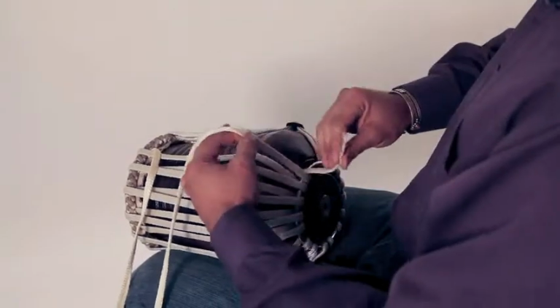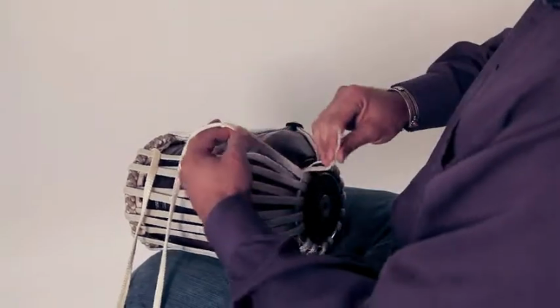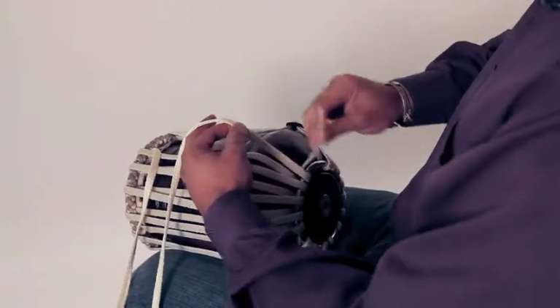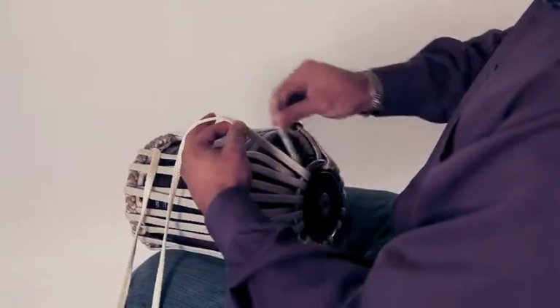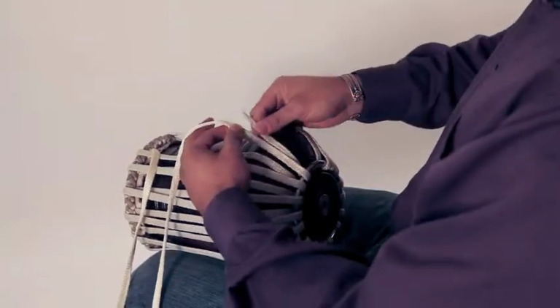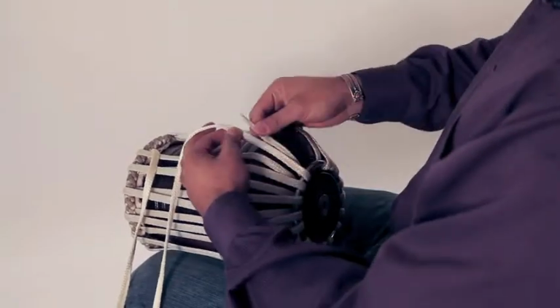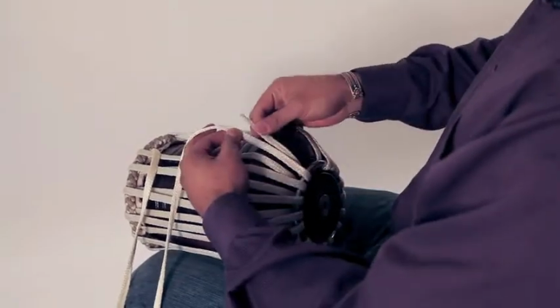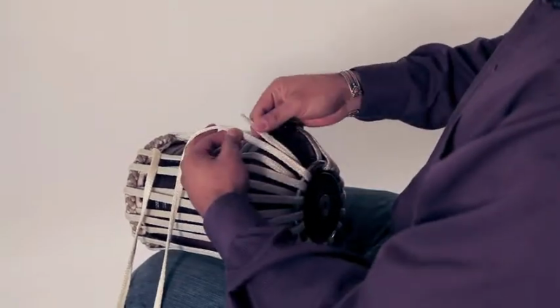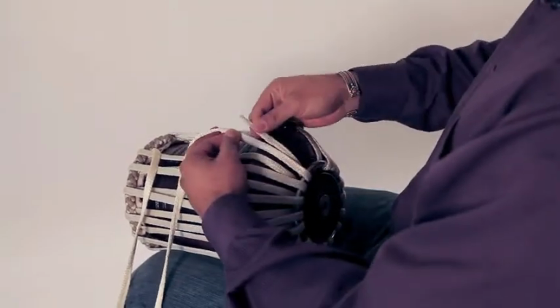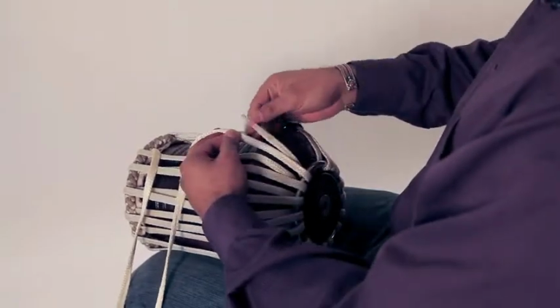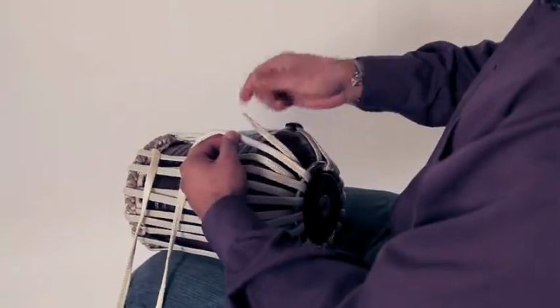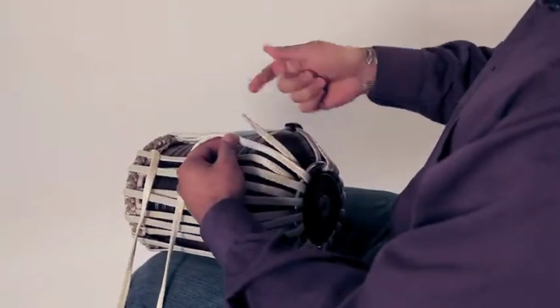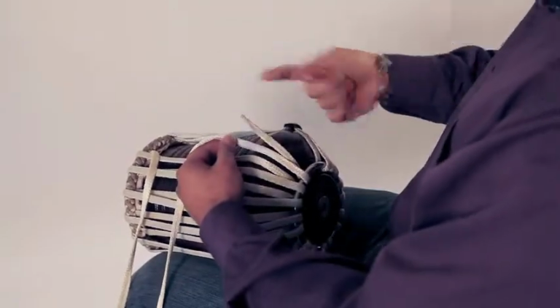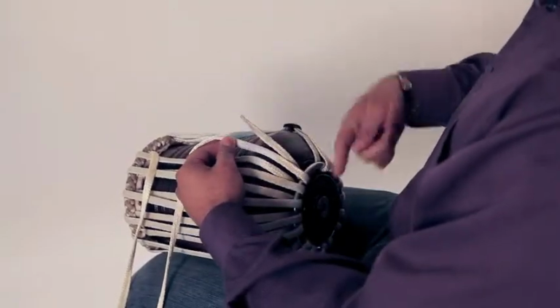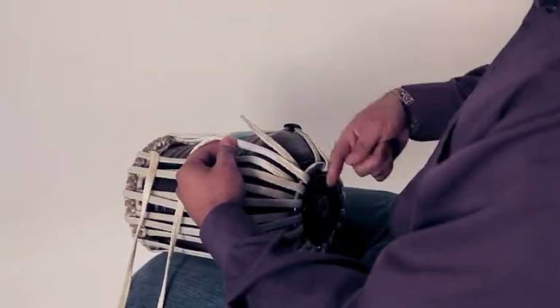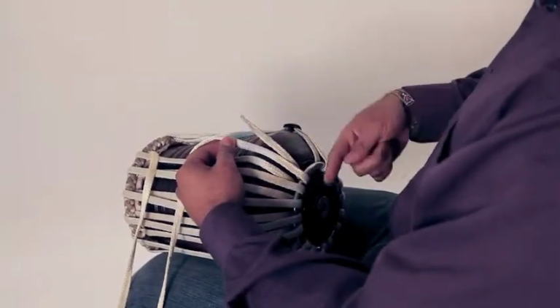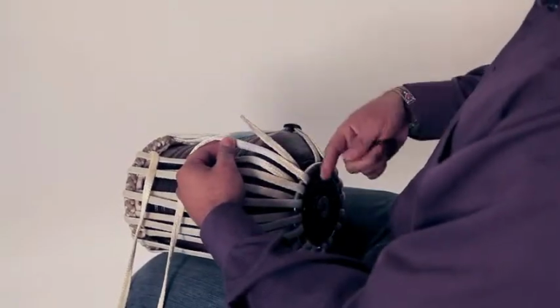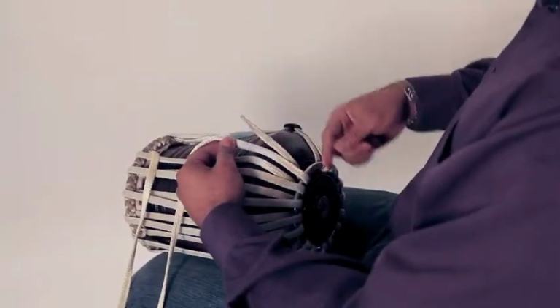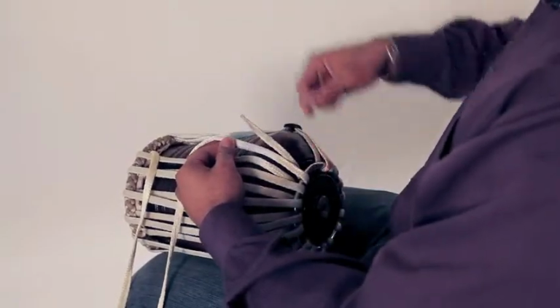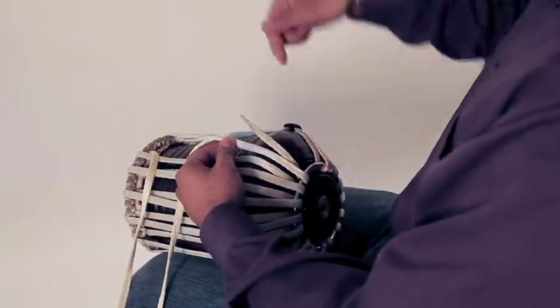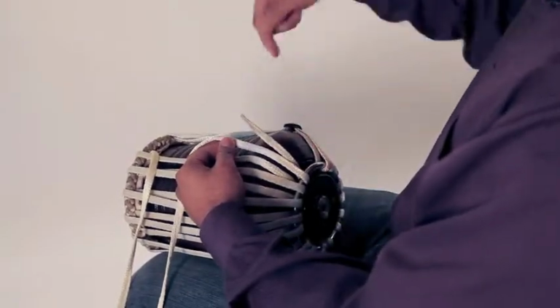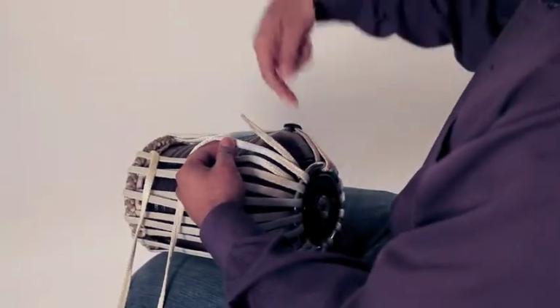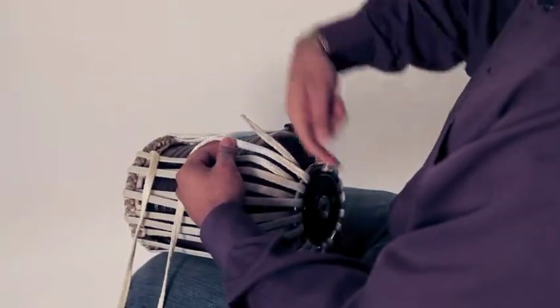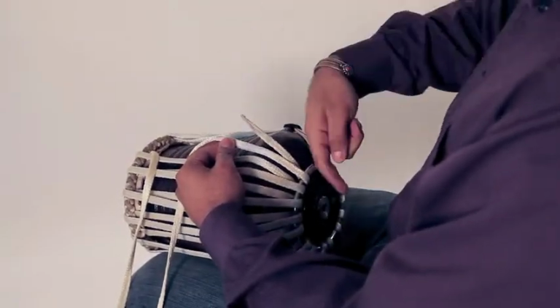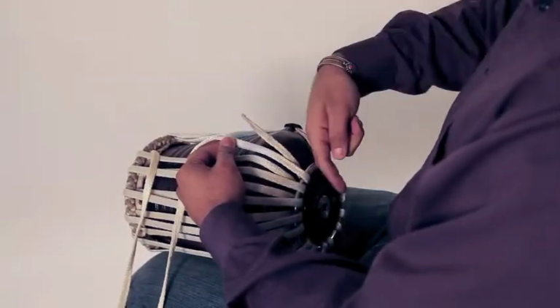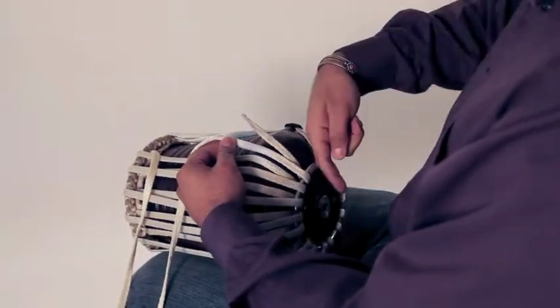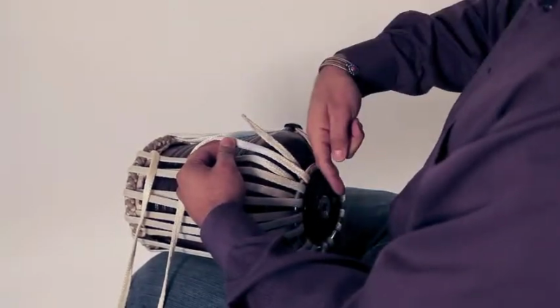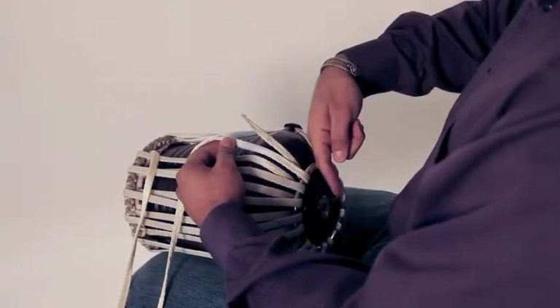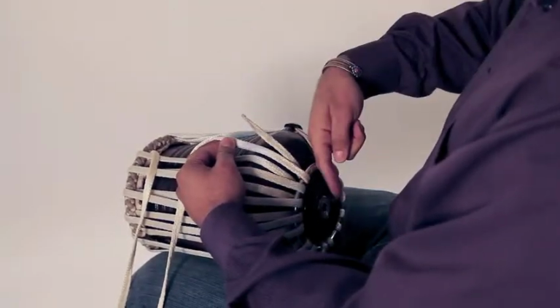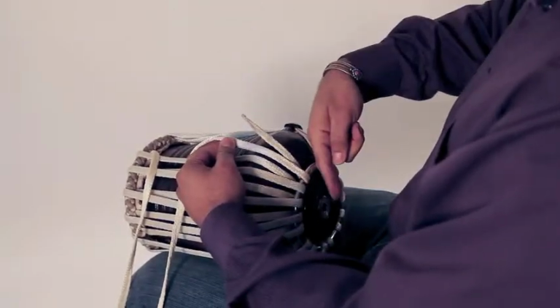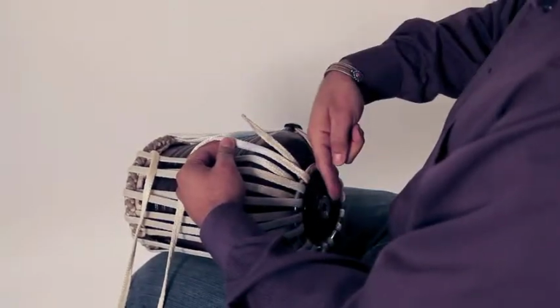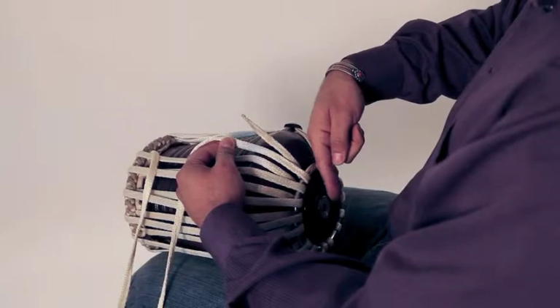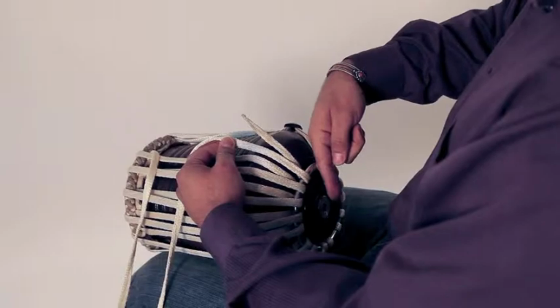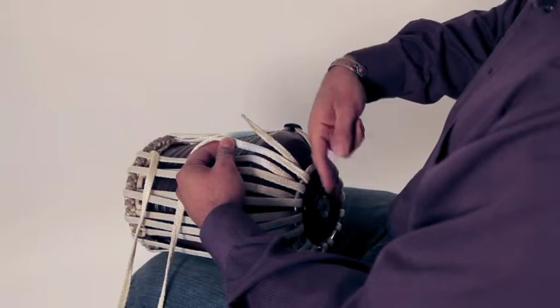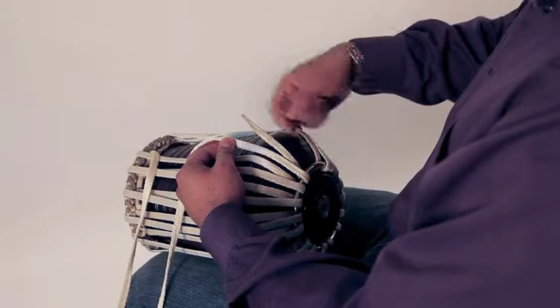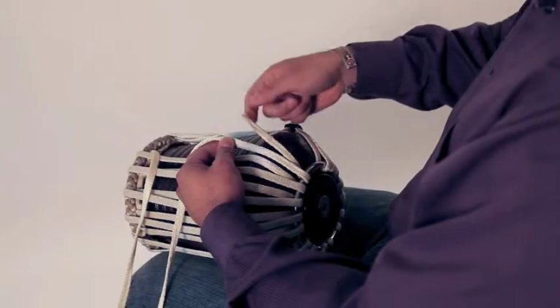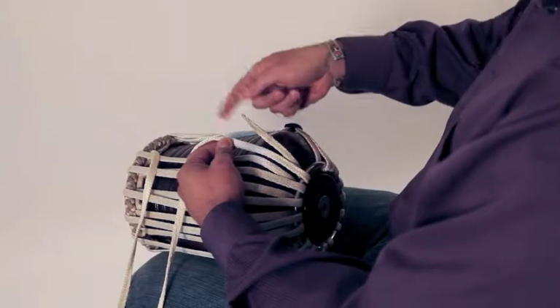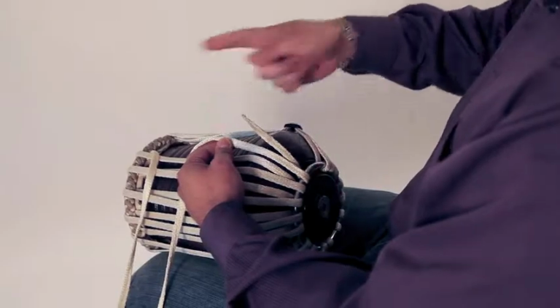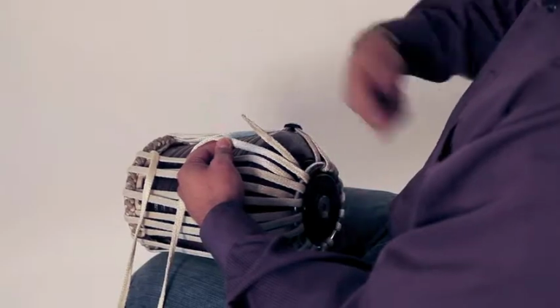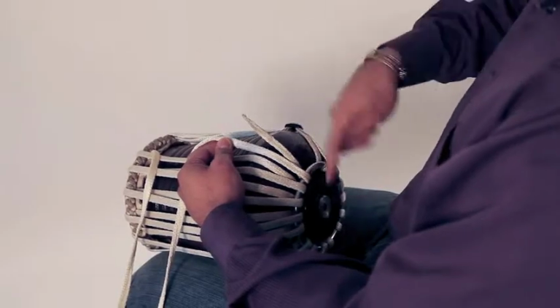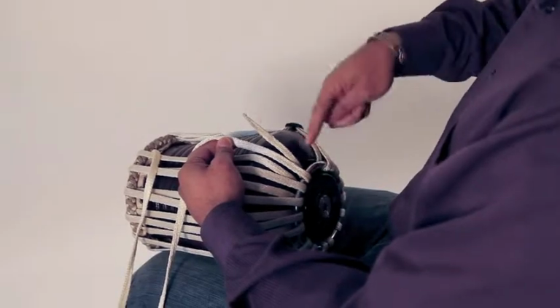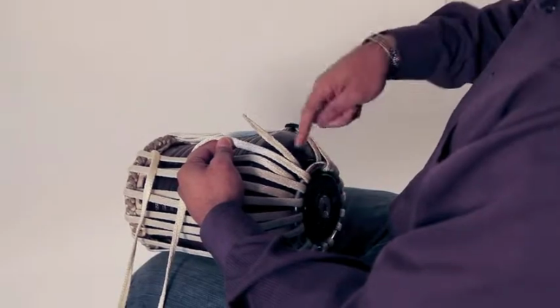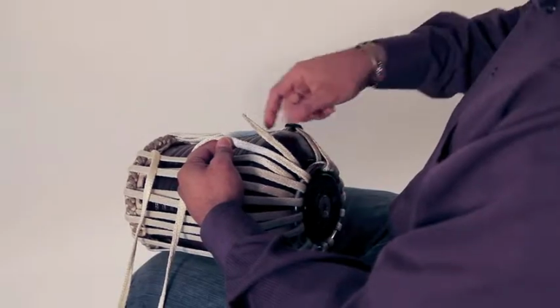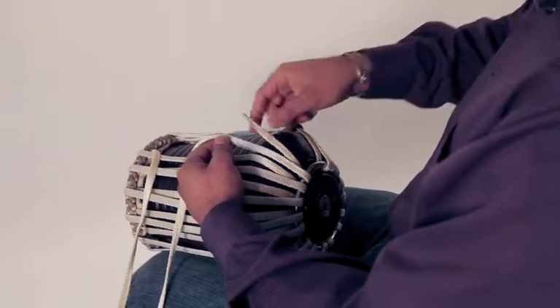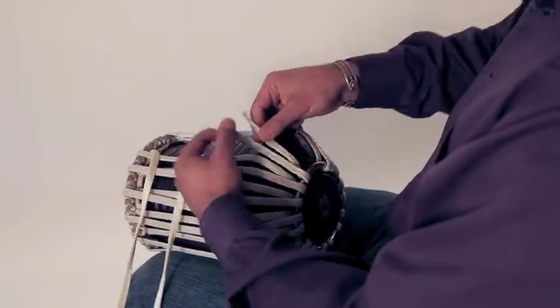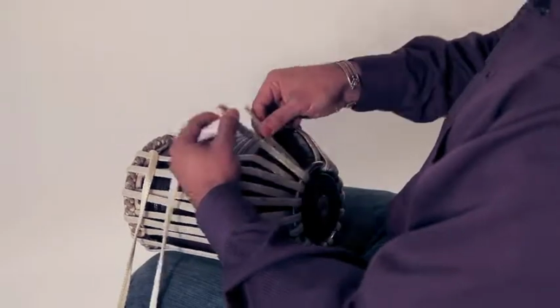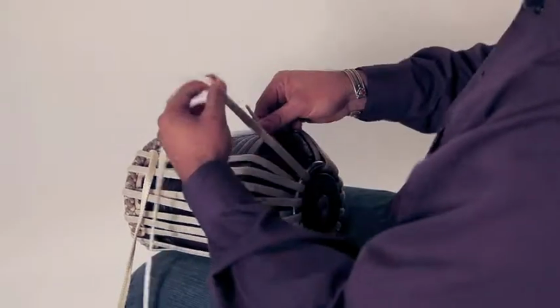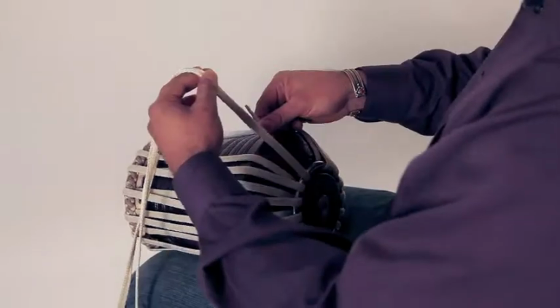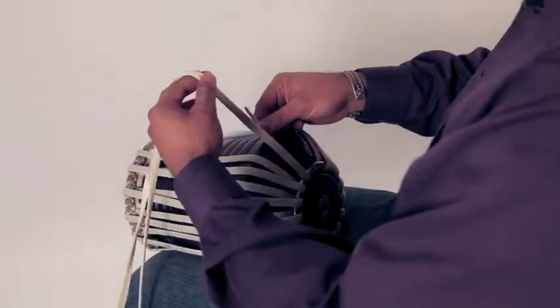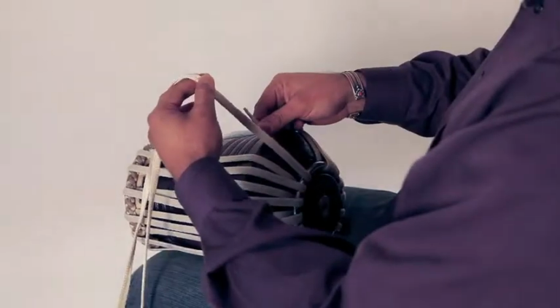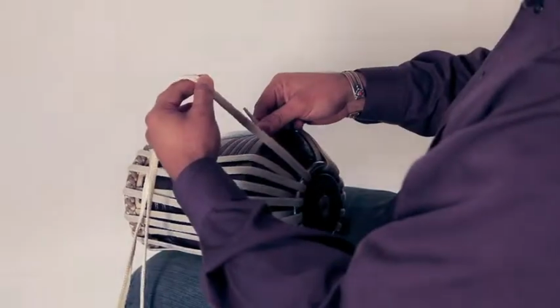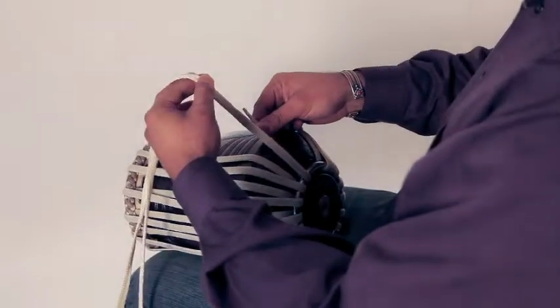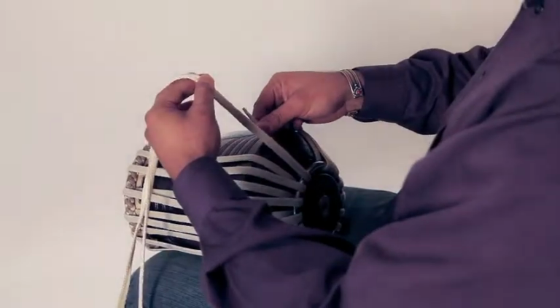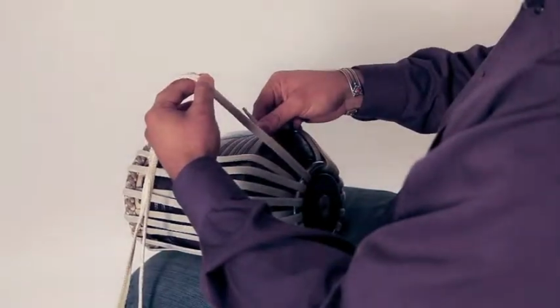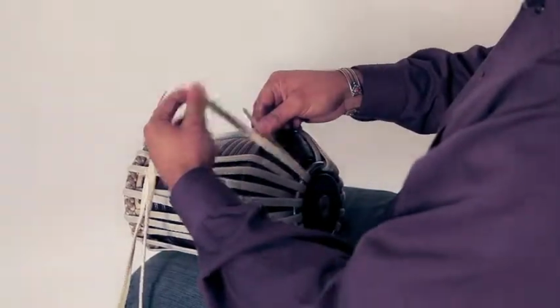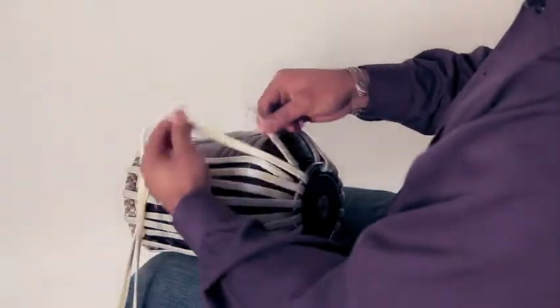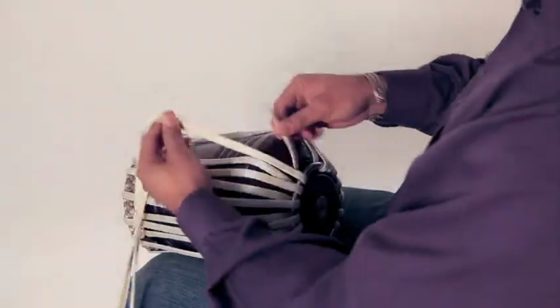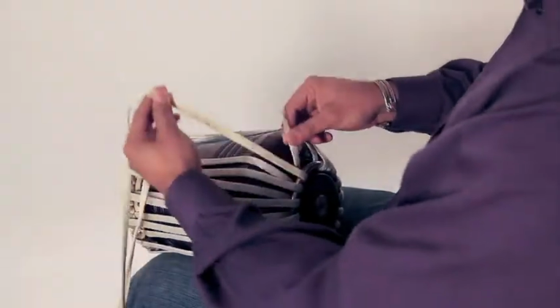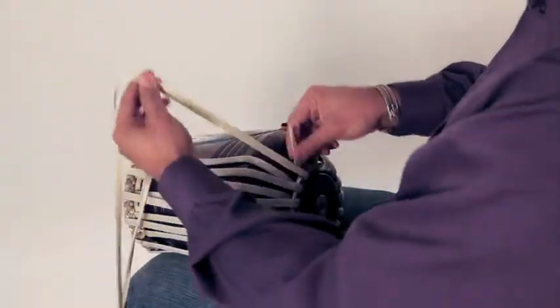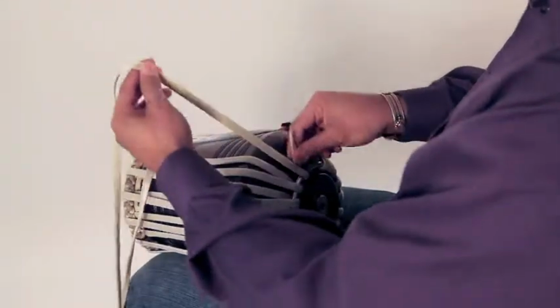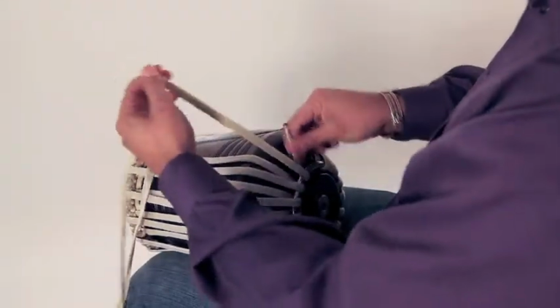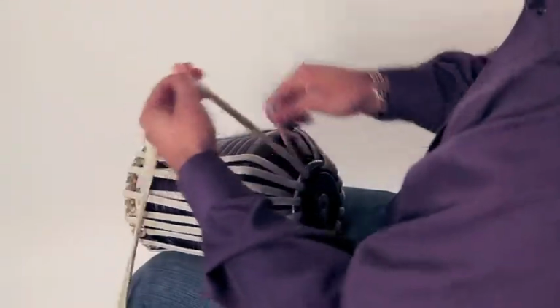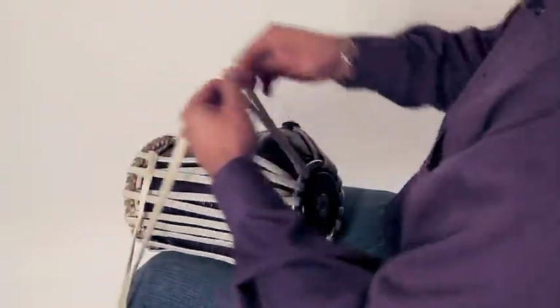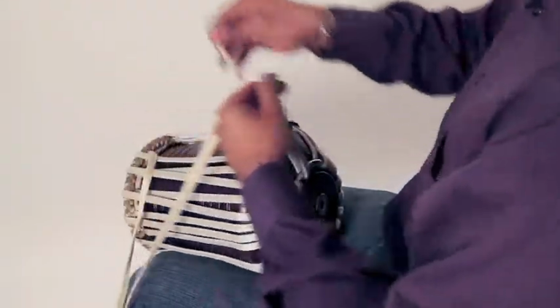When you get to the end to use the buckle, you're going to want to go under the ring first, not over it. So let's show you how to do that.